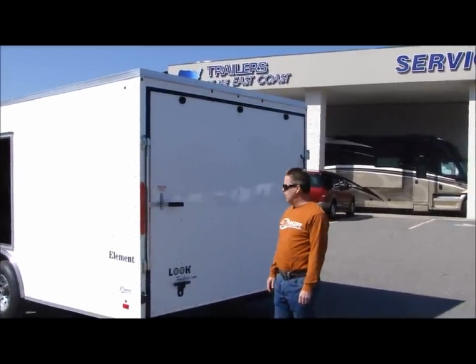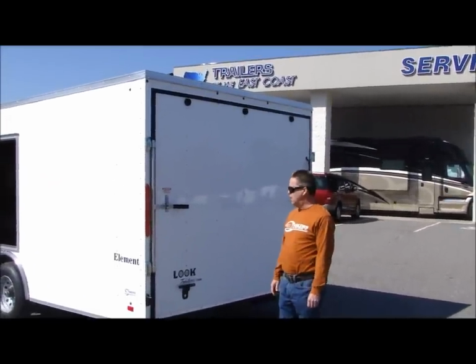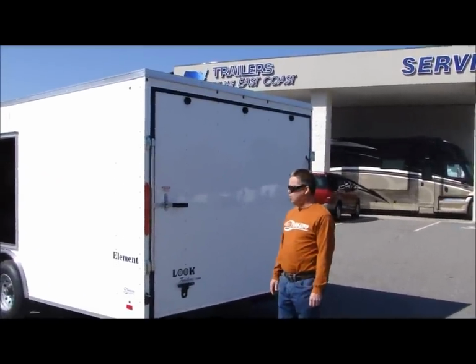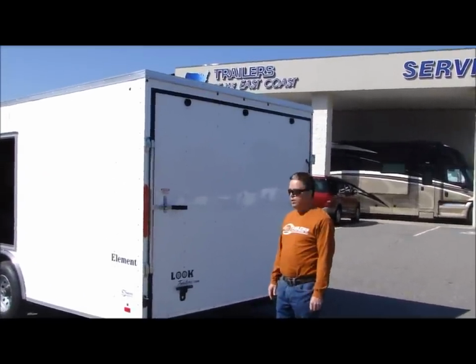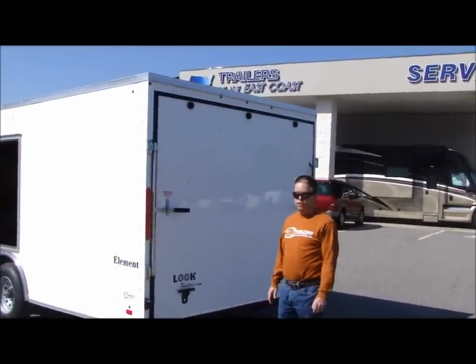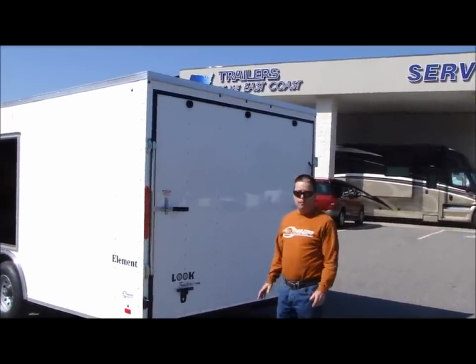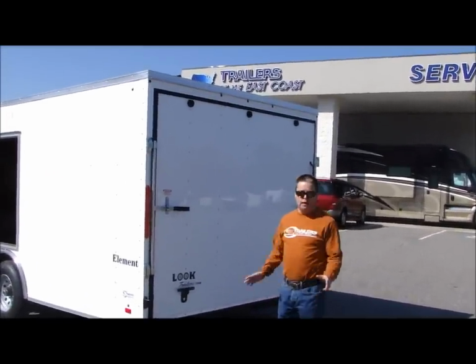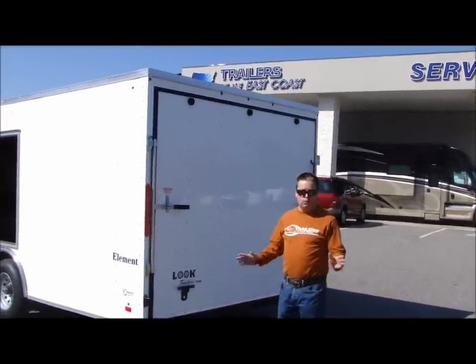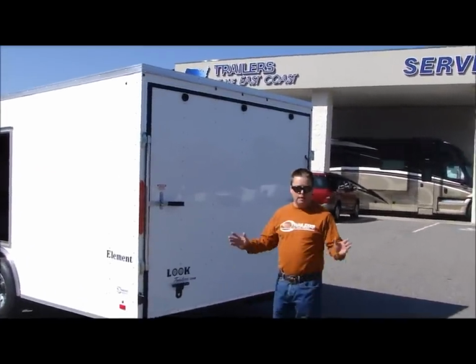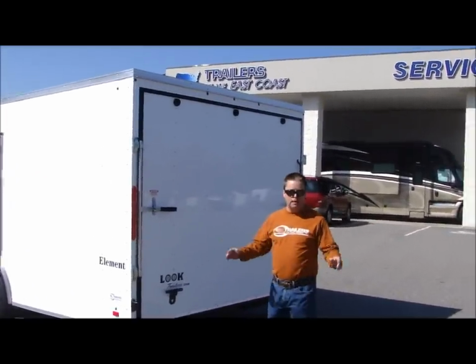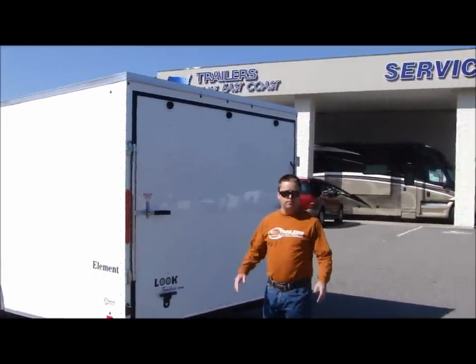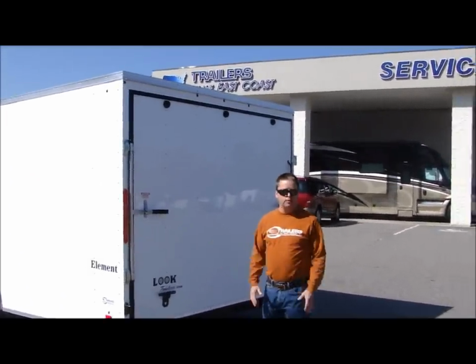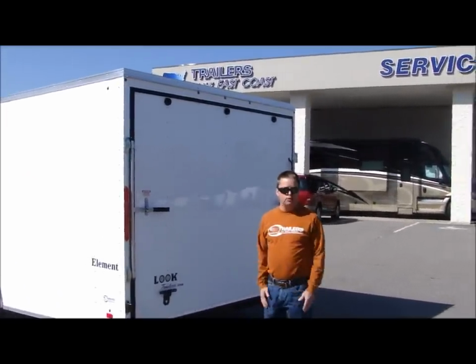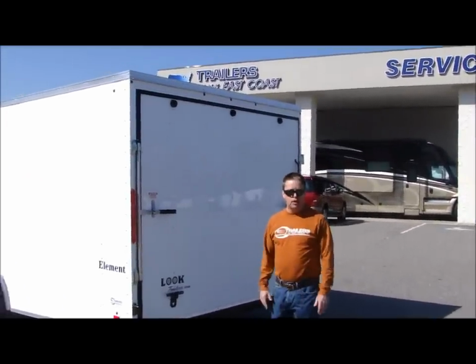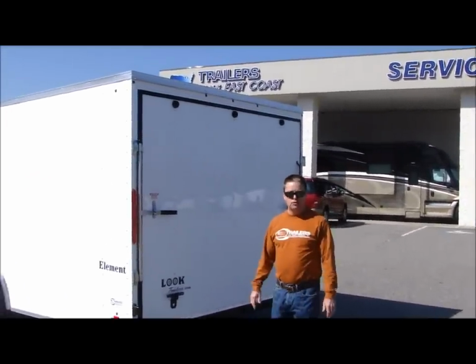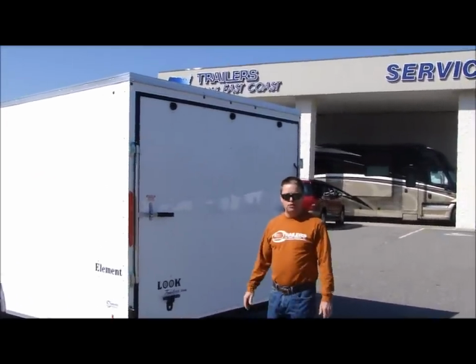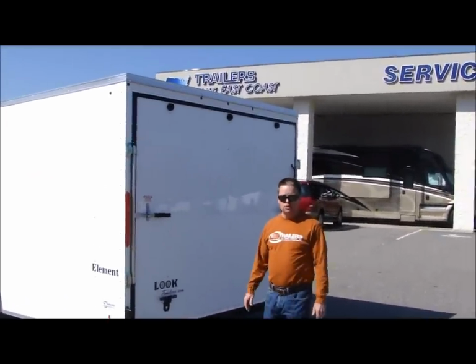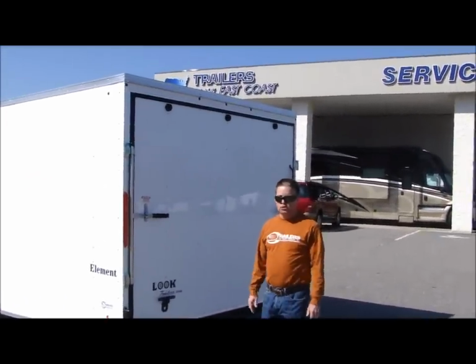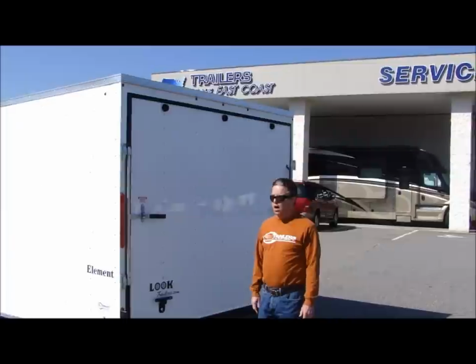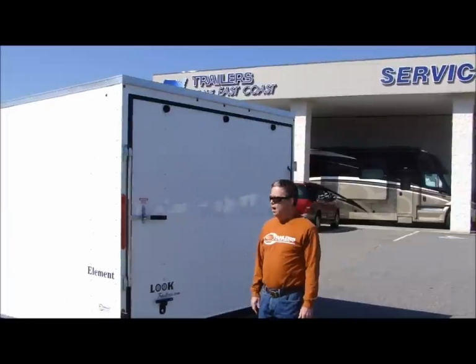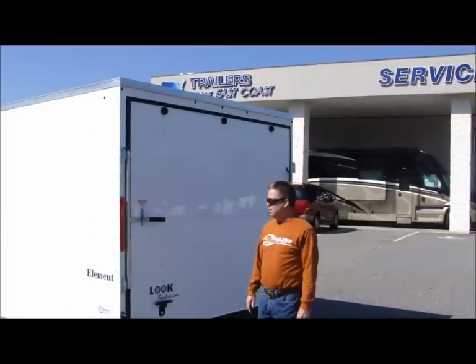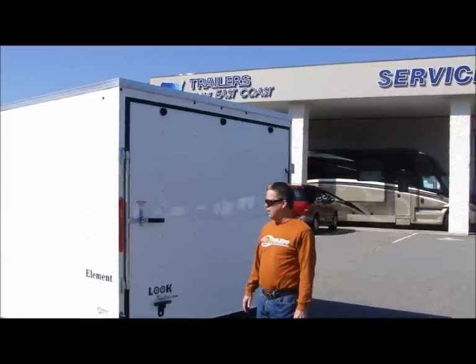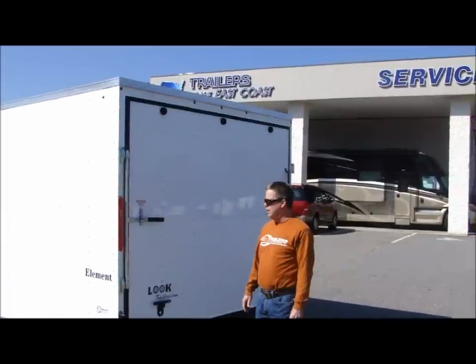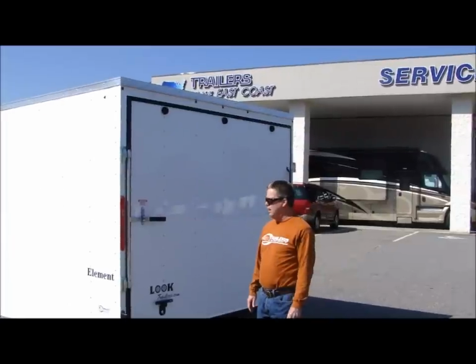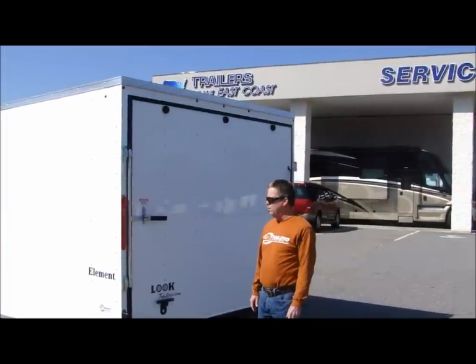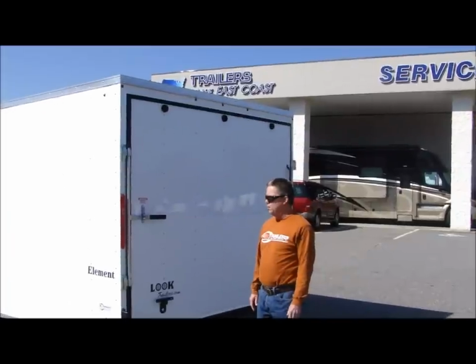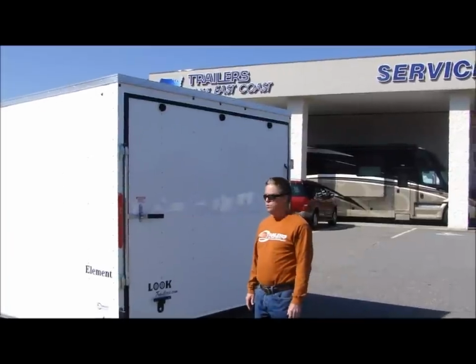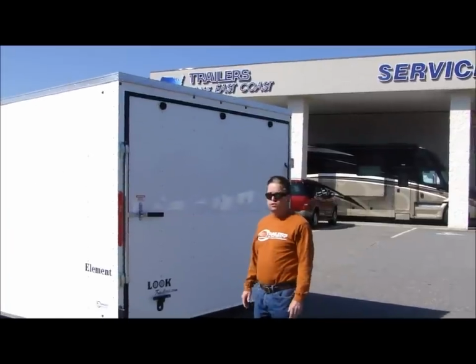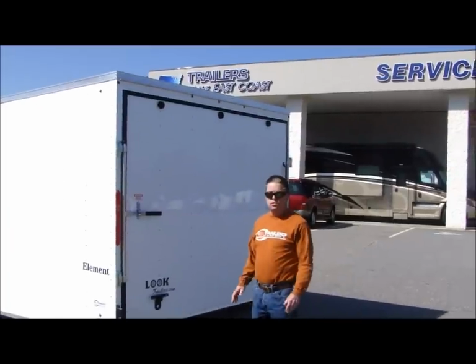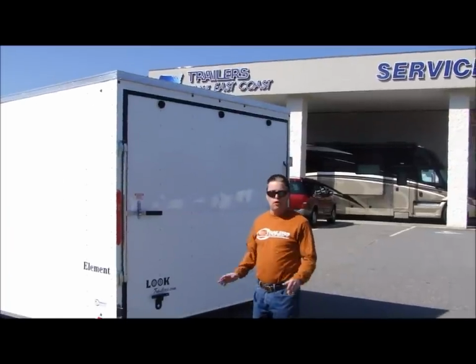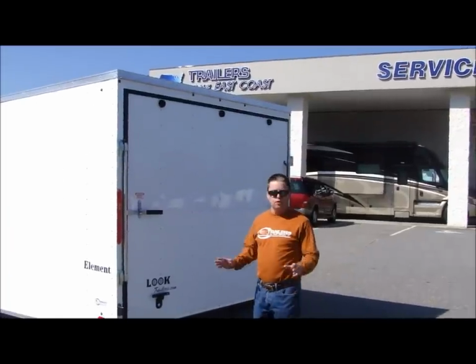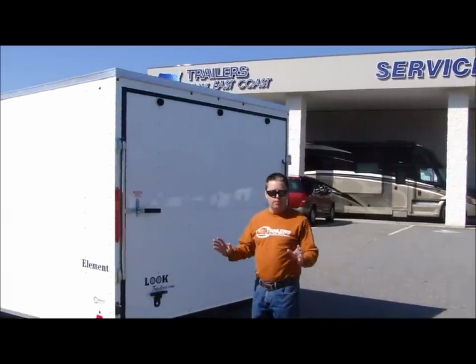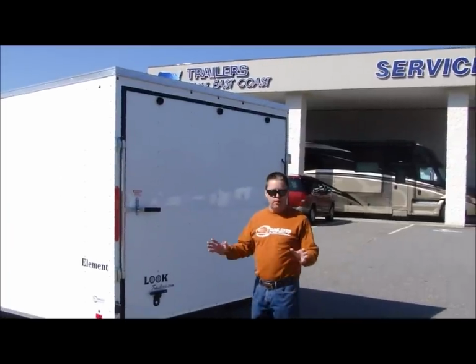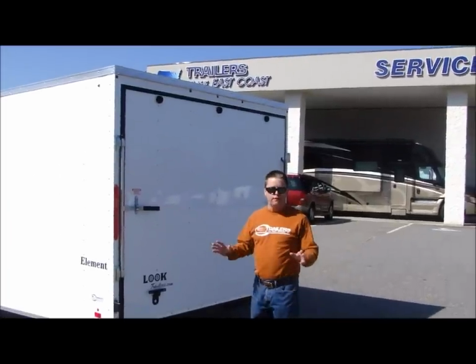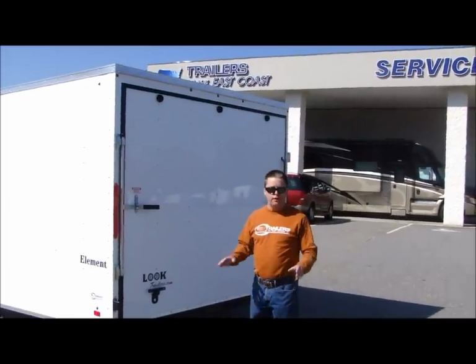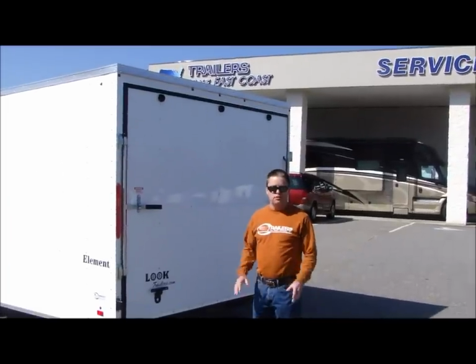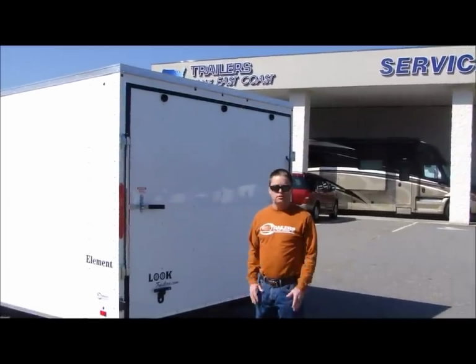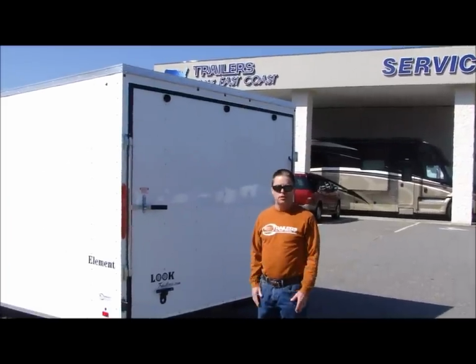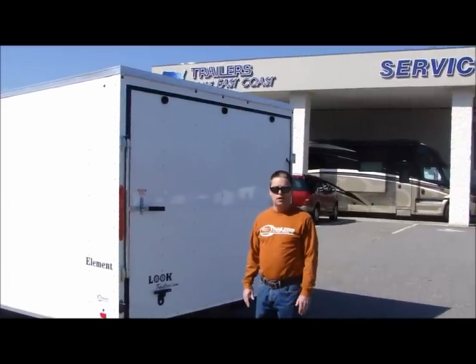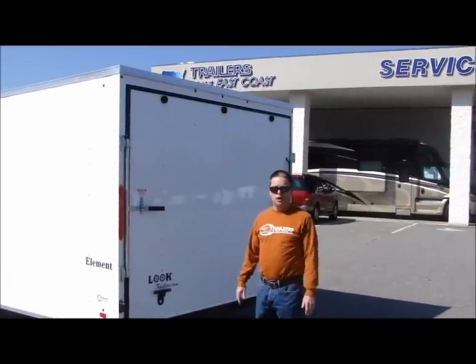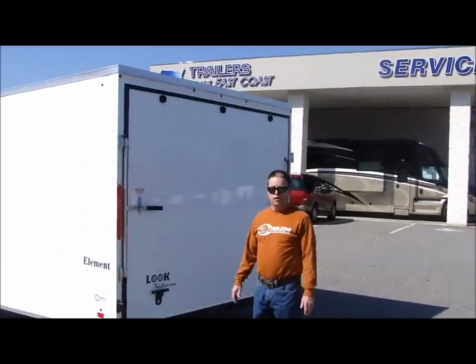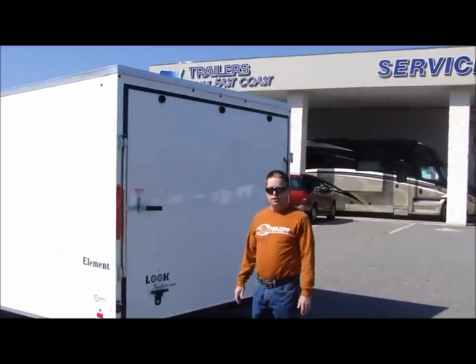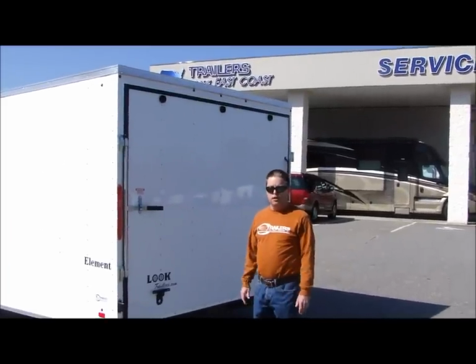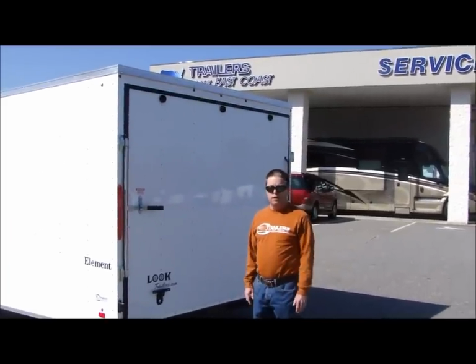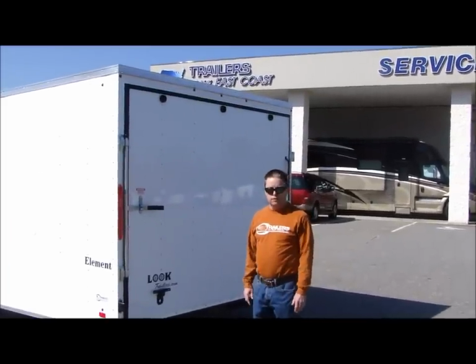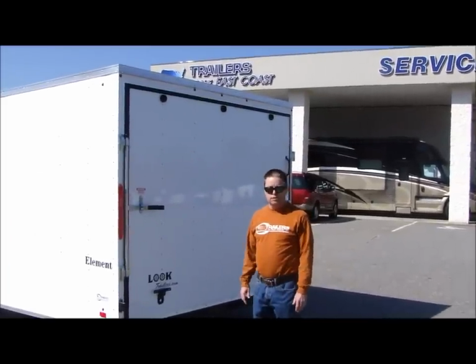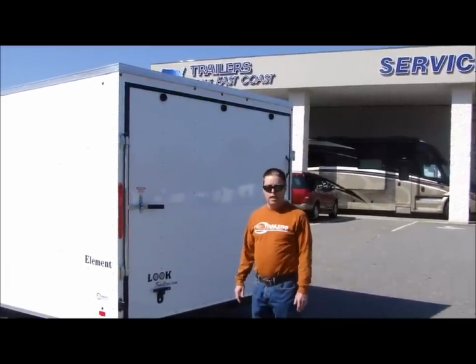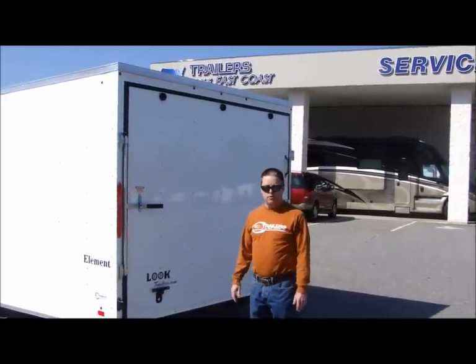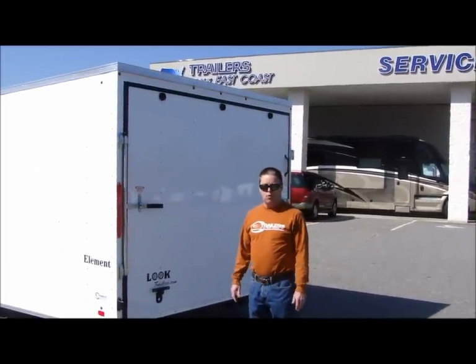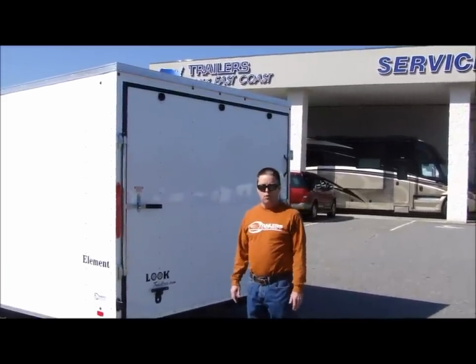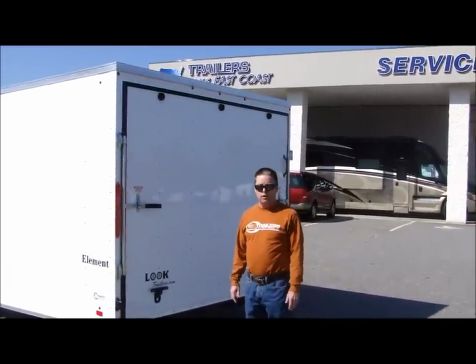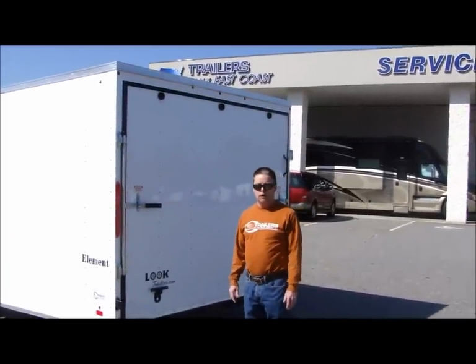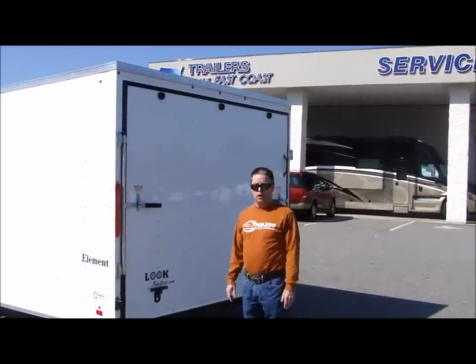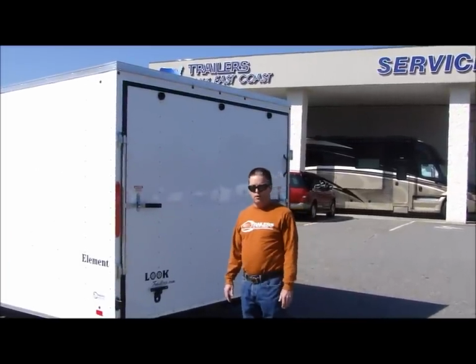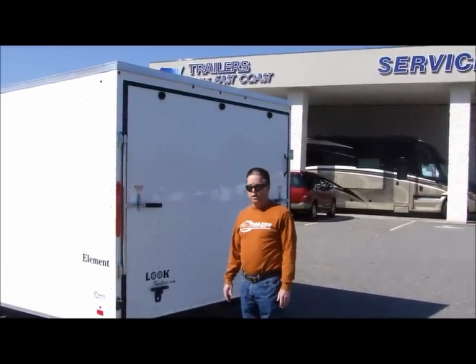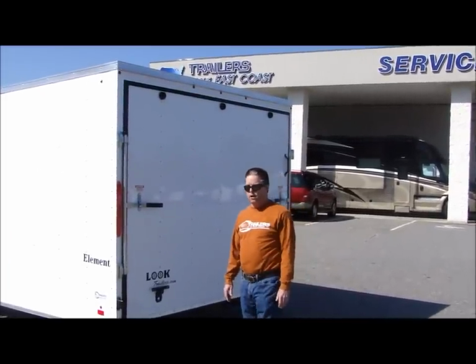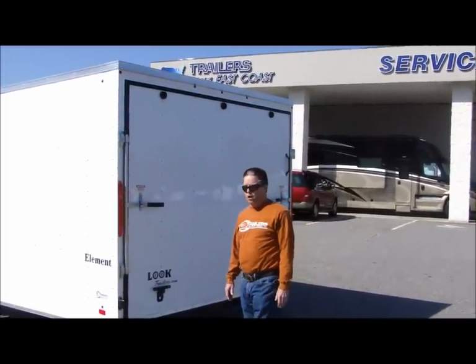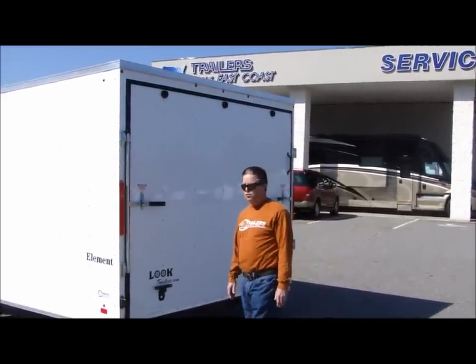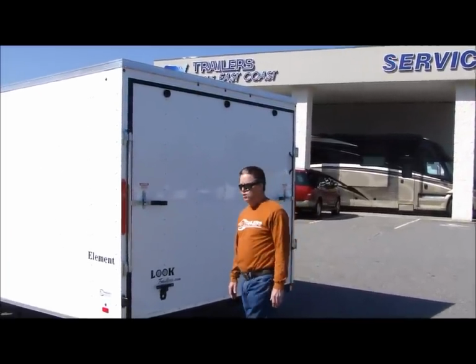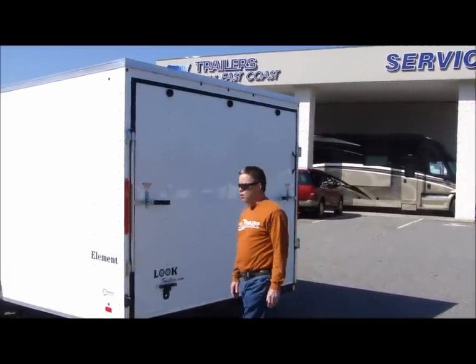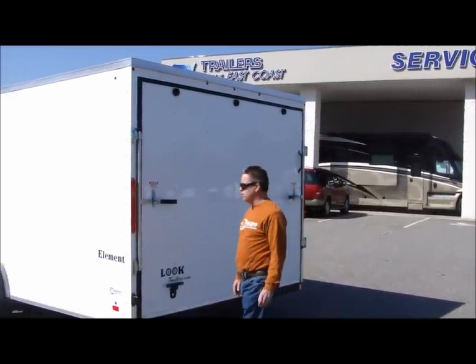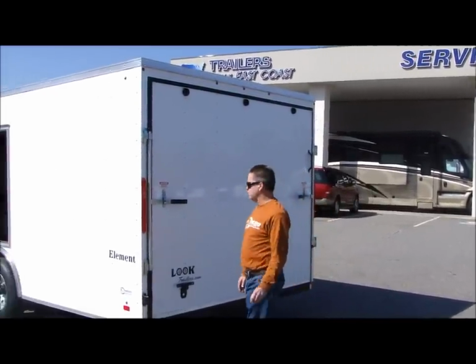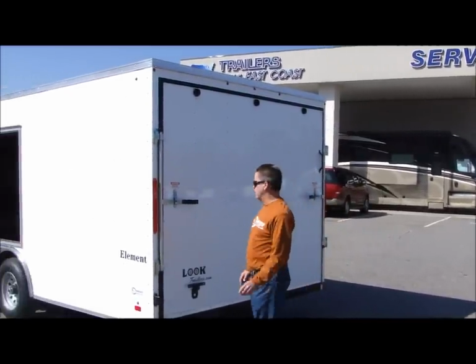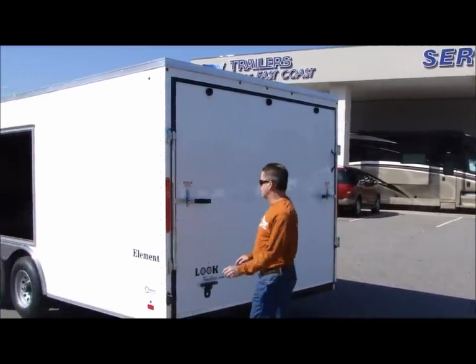We do, by the way, keep these trailers in stock, and we're going to show you the benefits of an escape door on an enclosed car trailer.